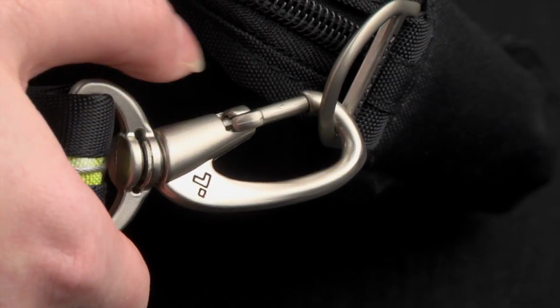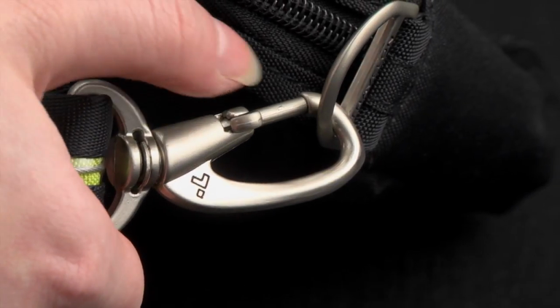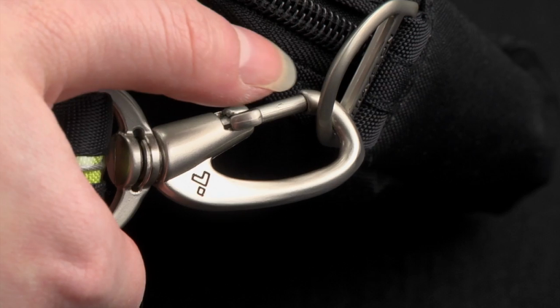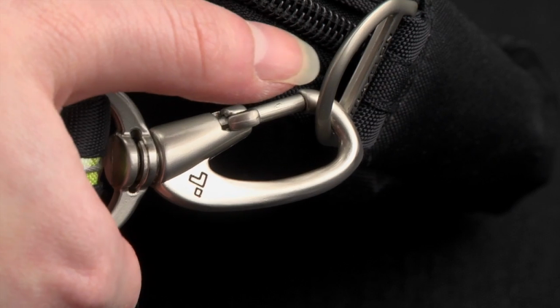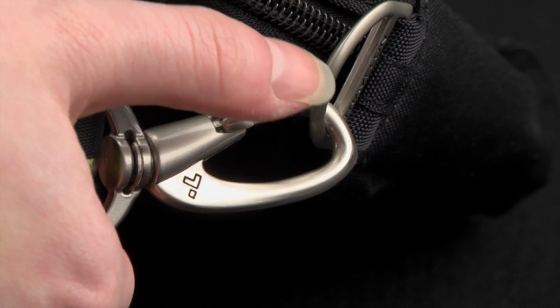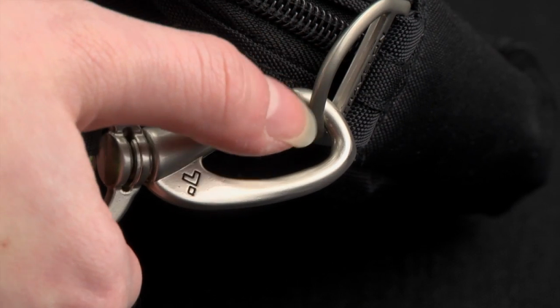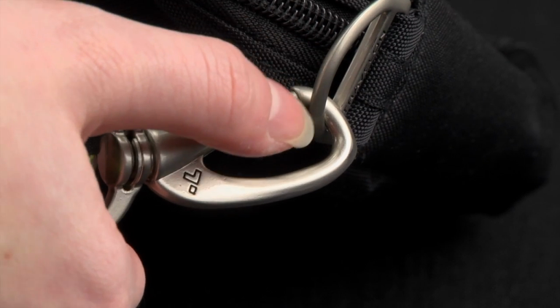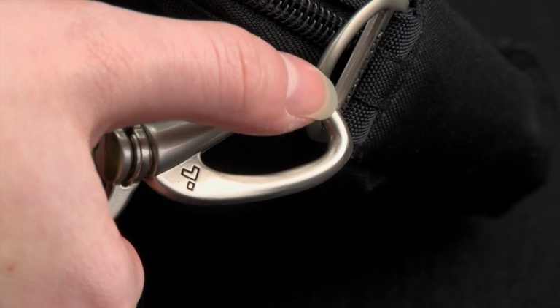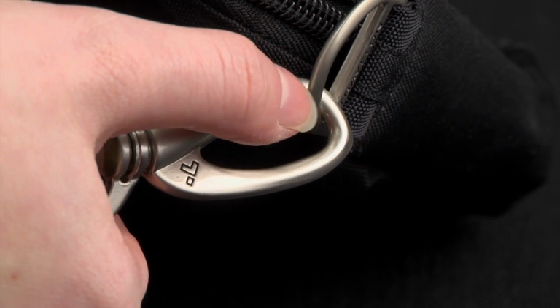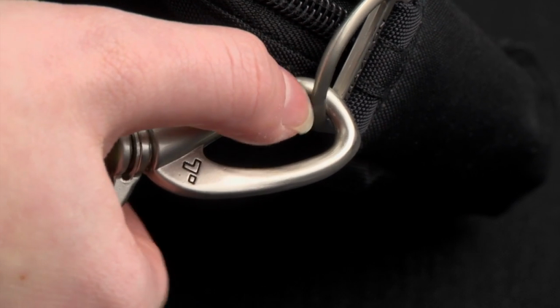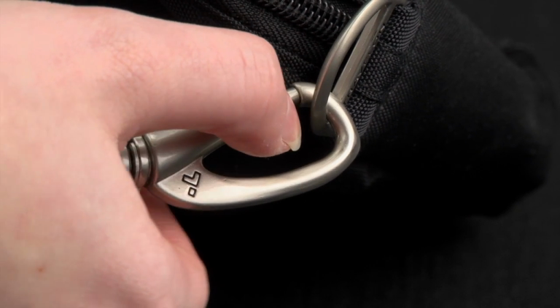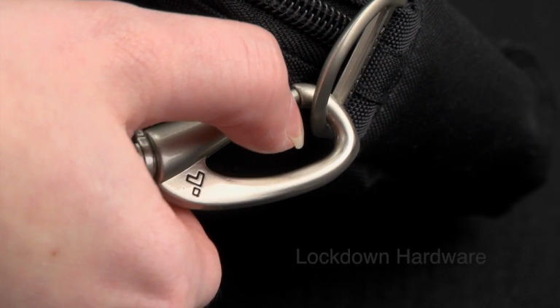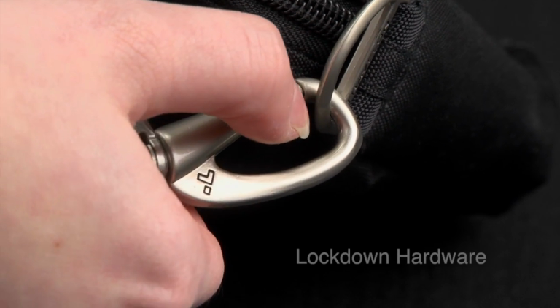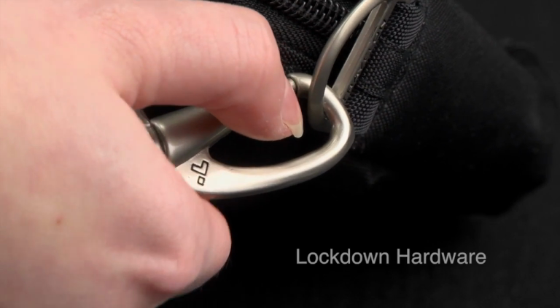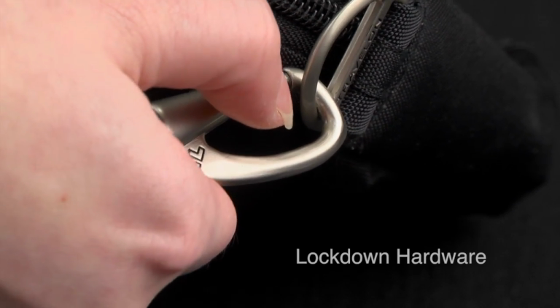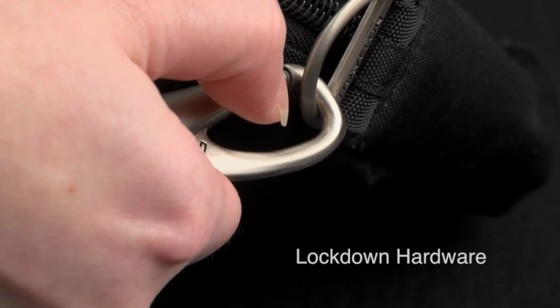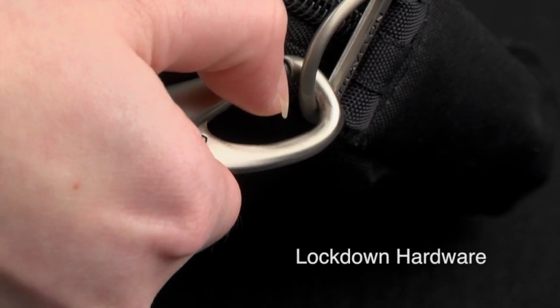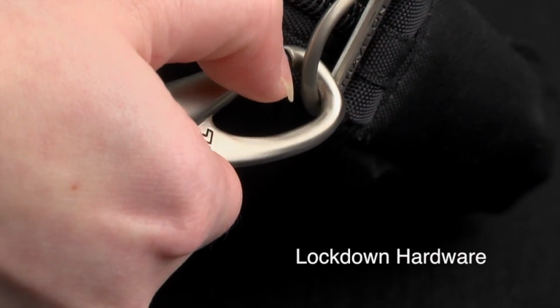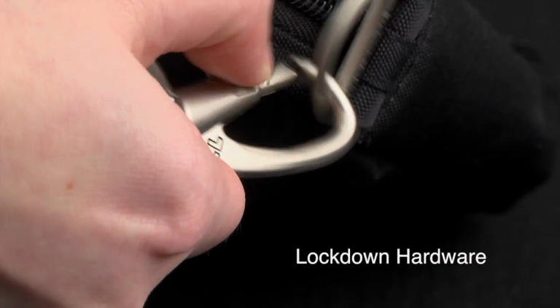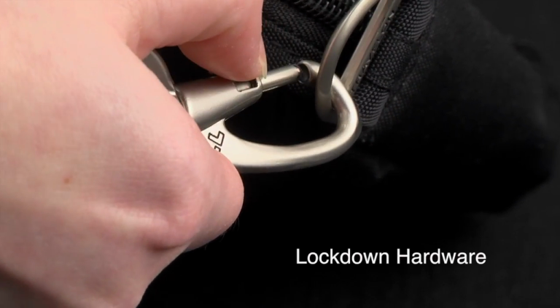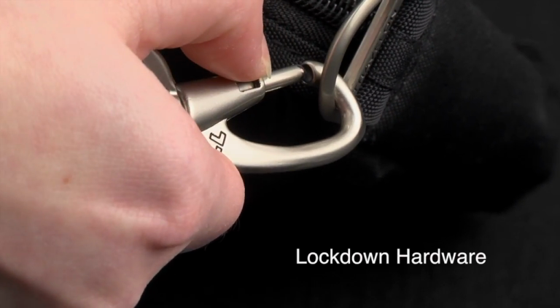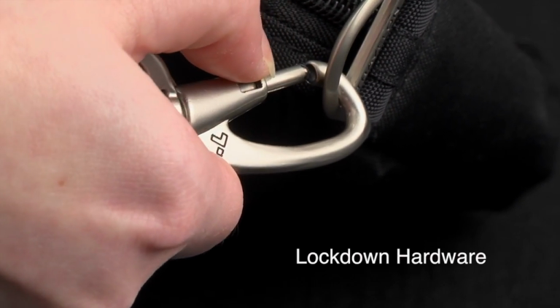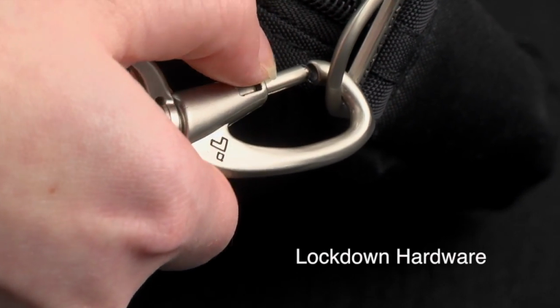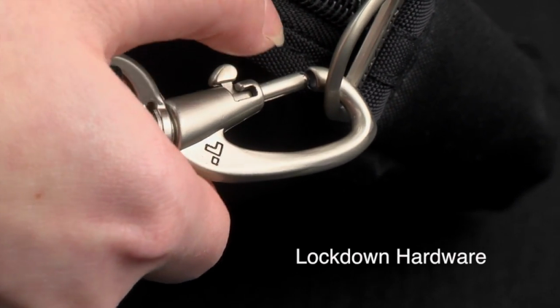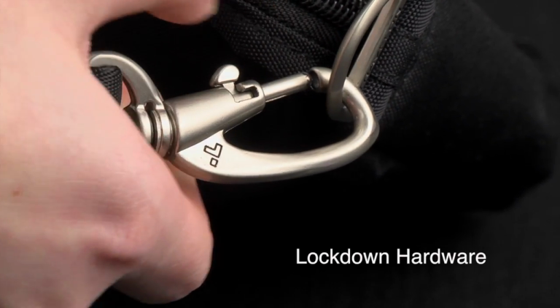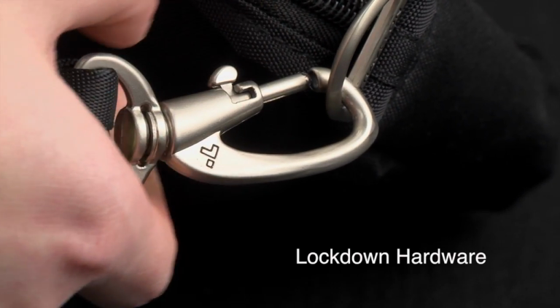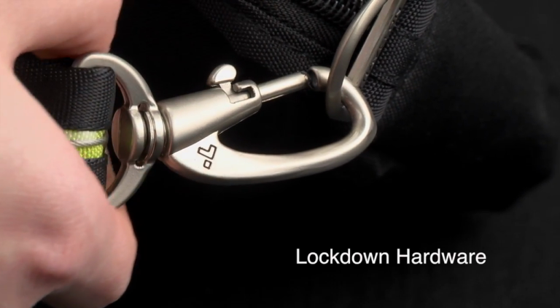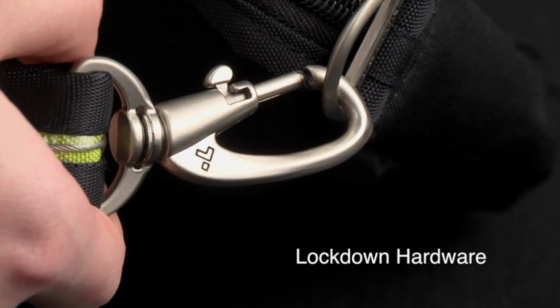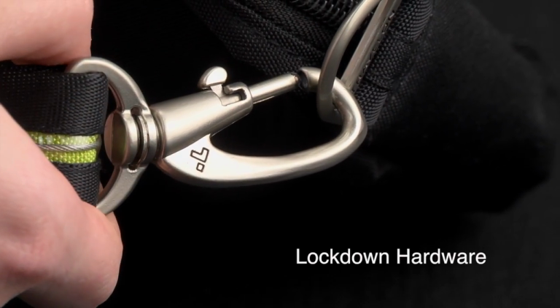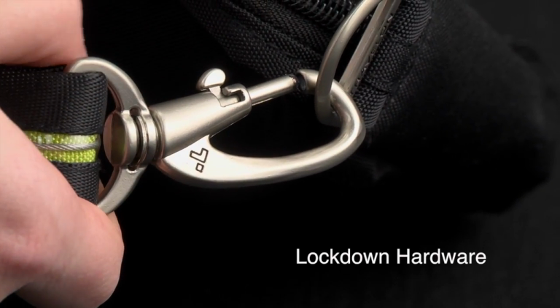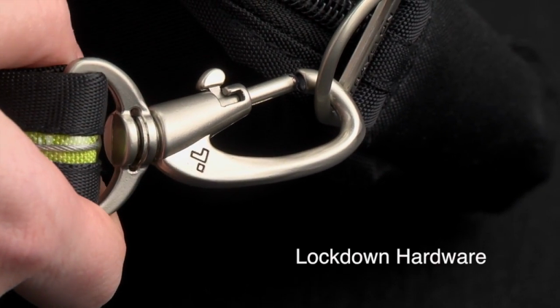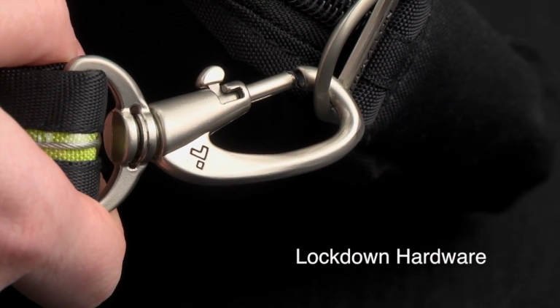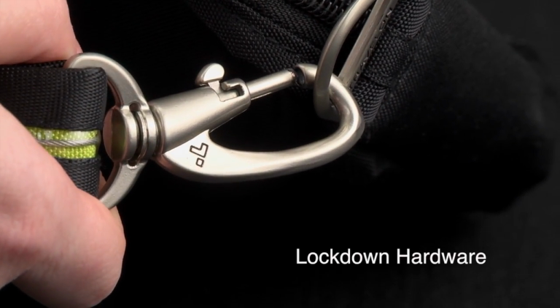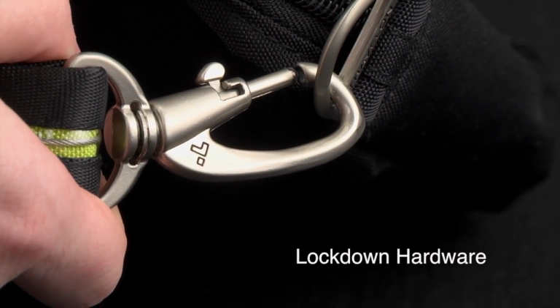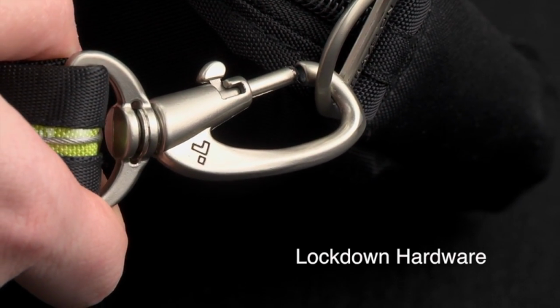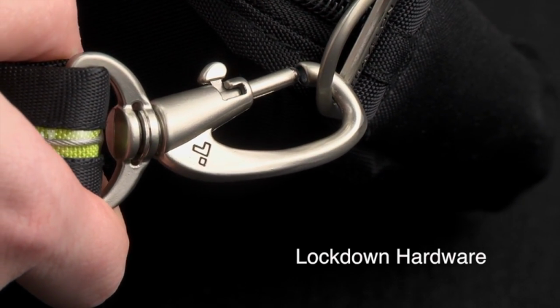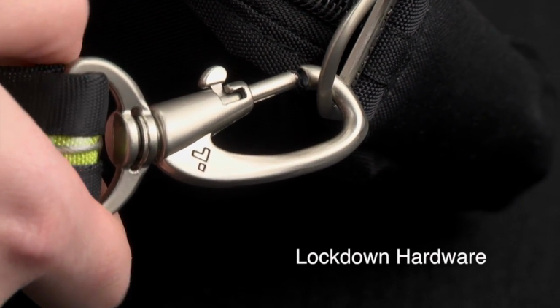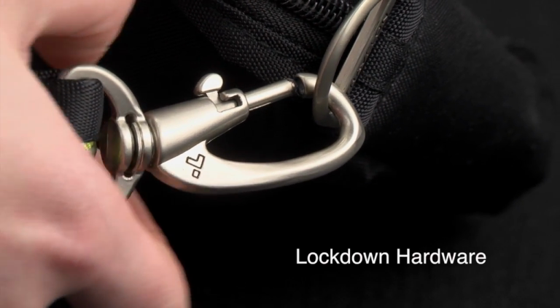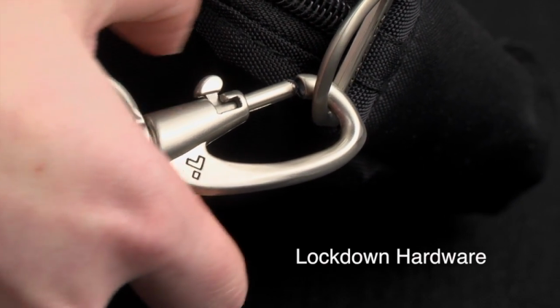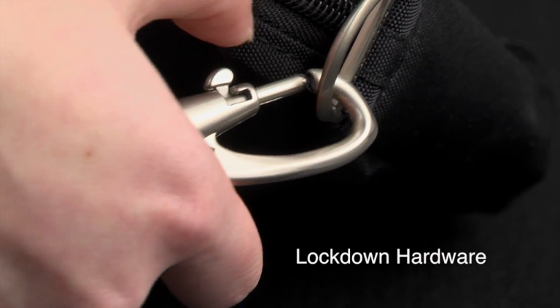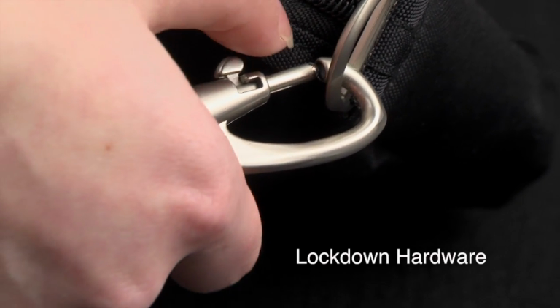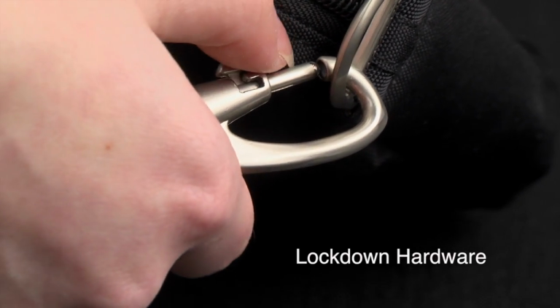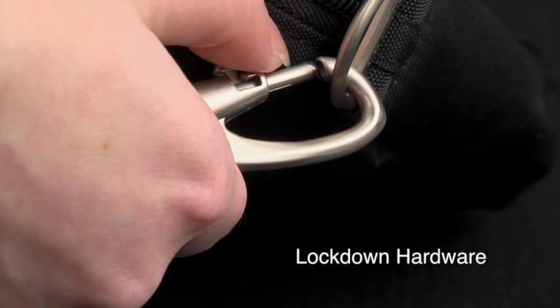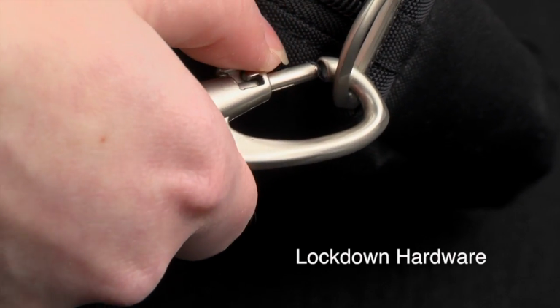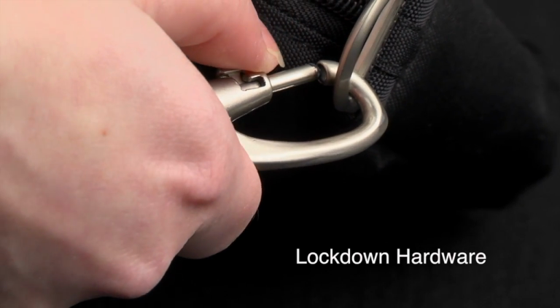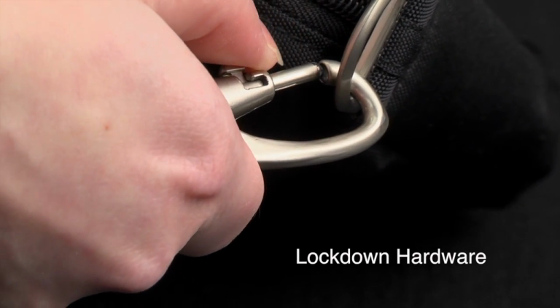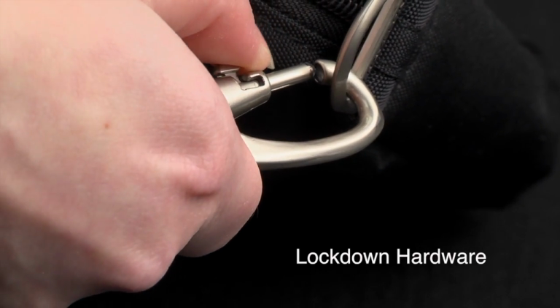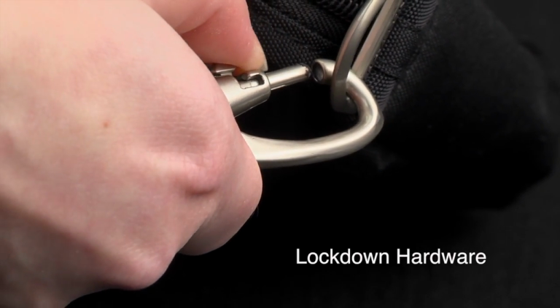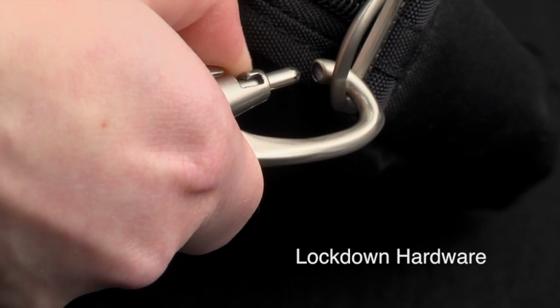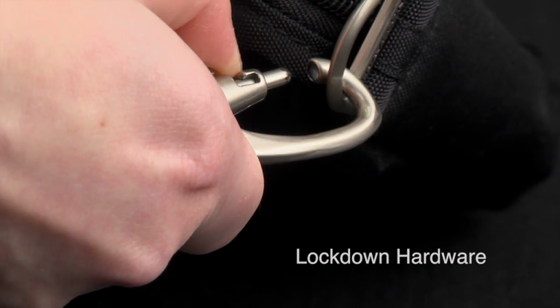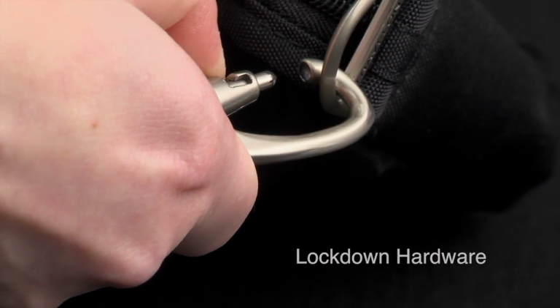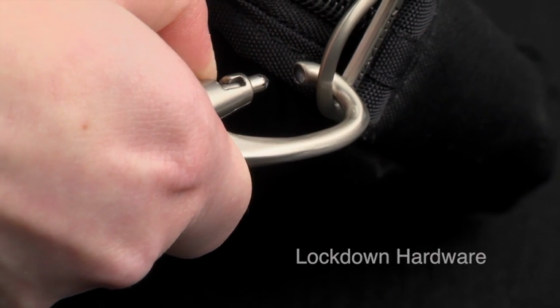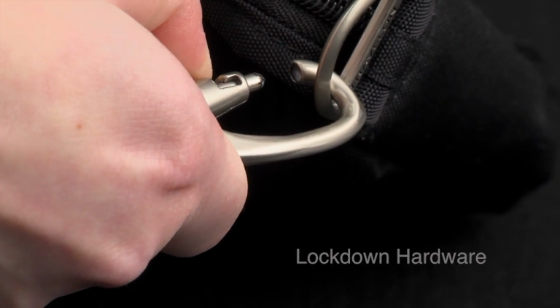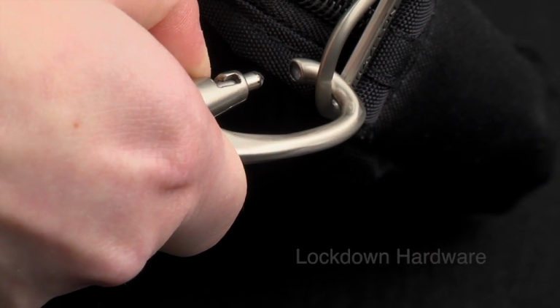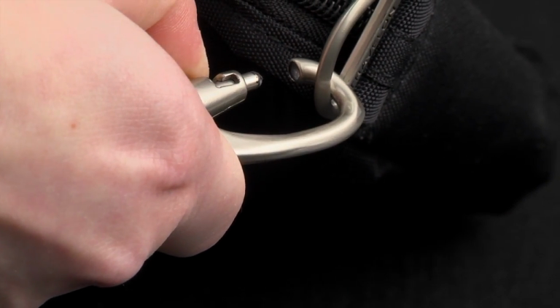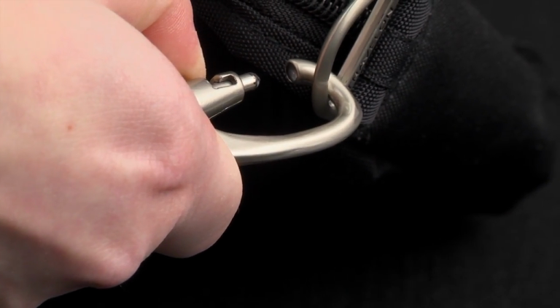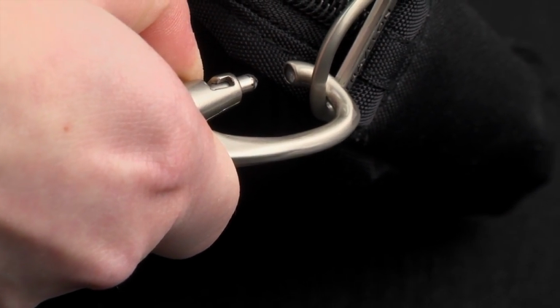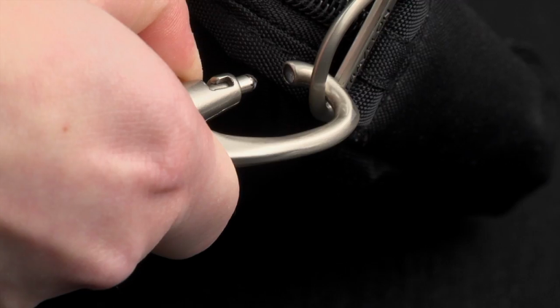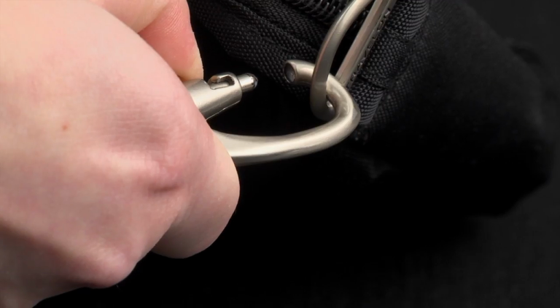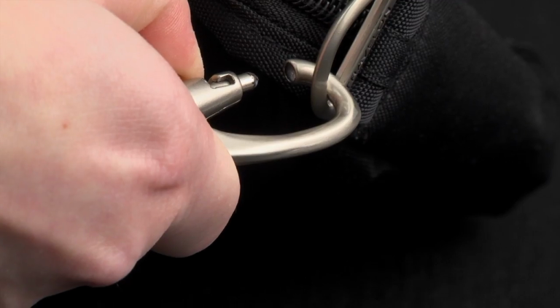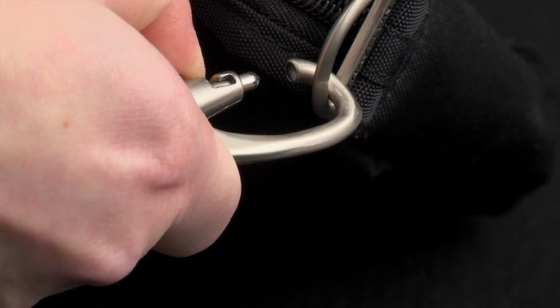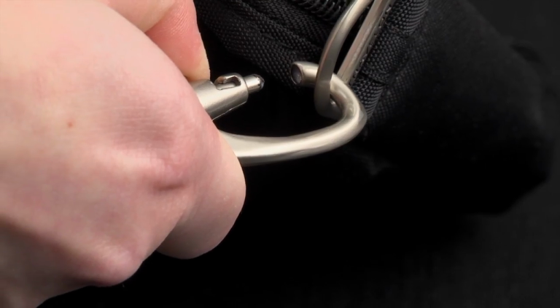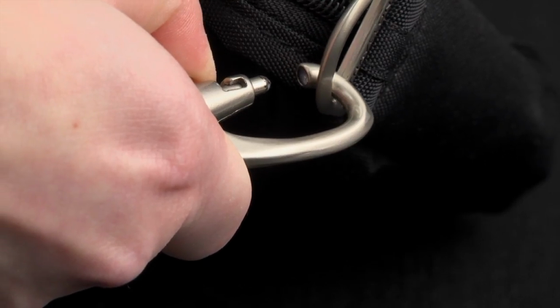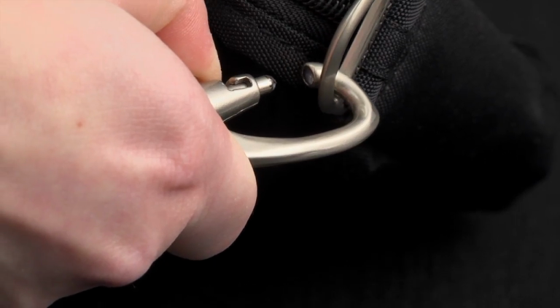Also featured on the demo bag is the patented lockdown hardware, helping prevent snatch-and-grab theft.